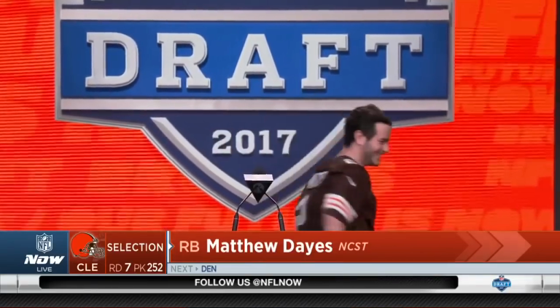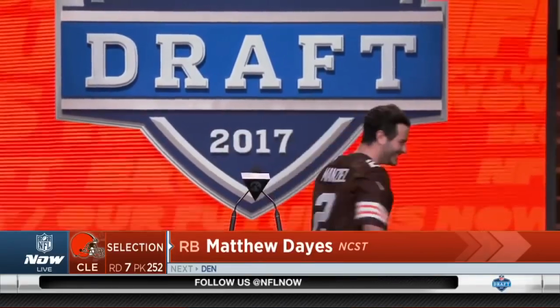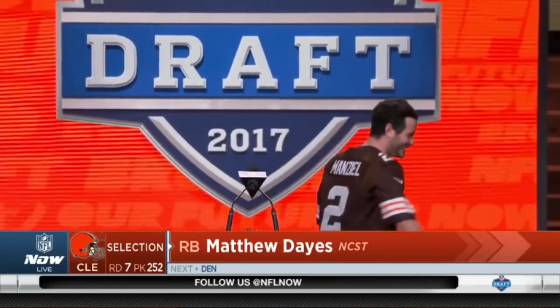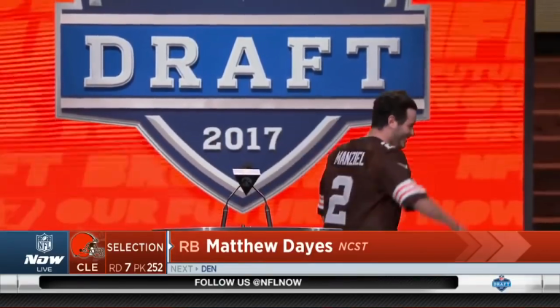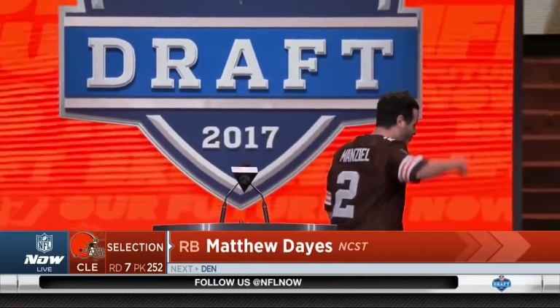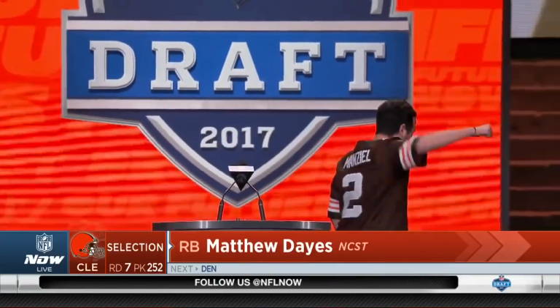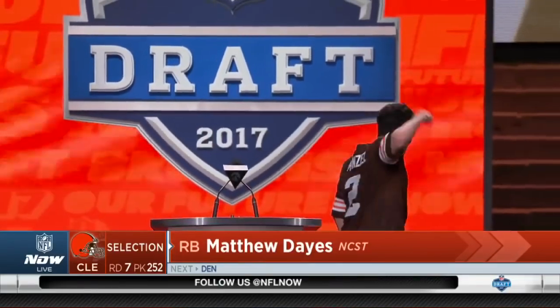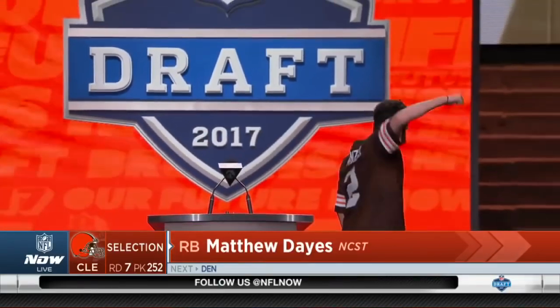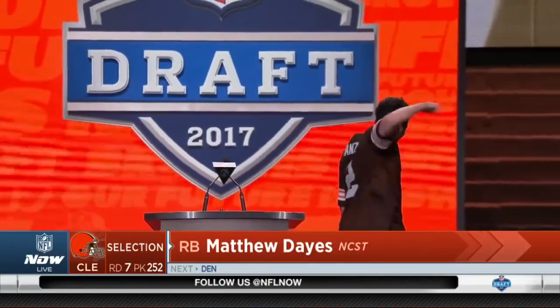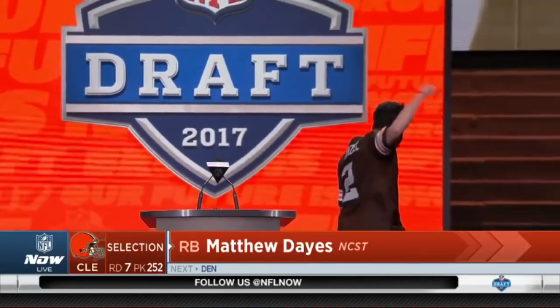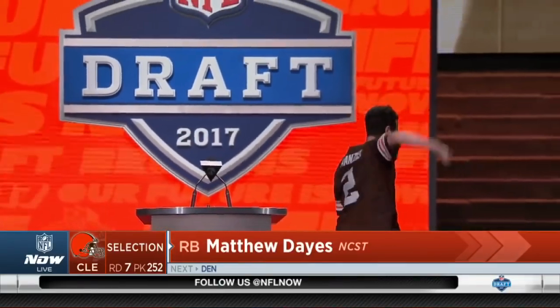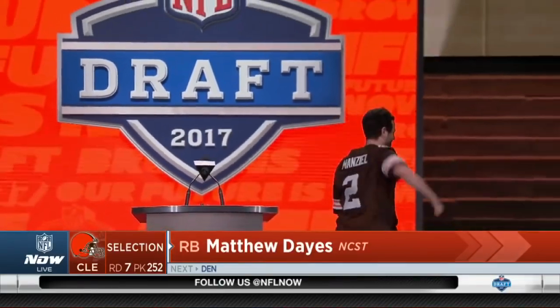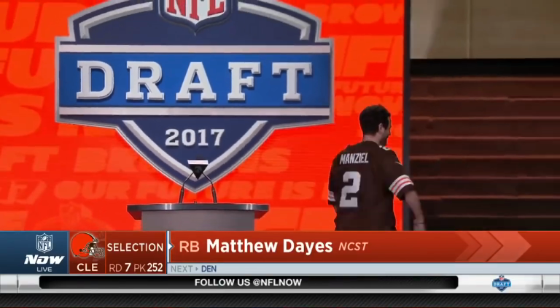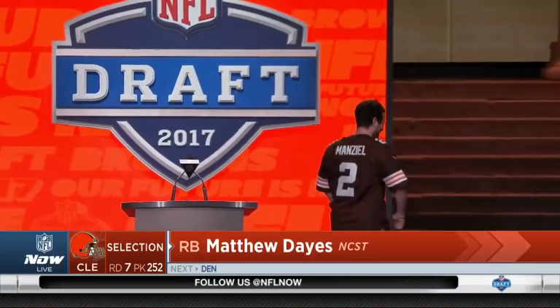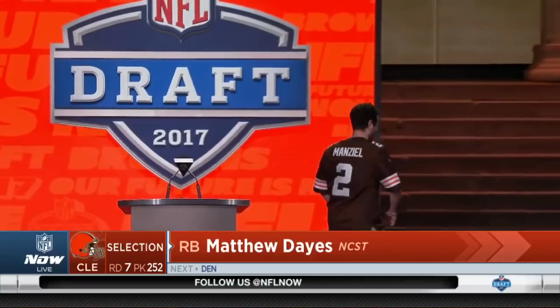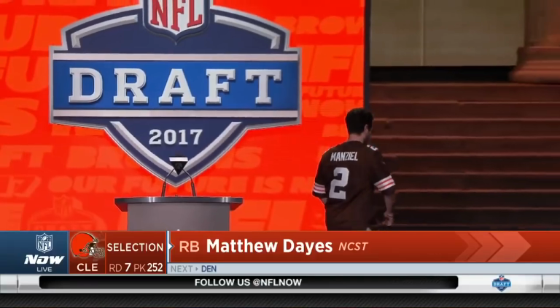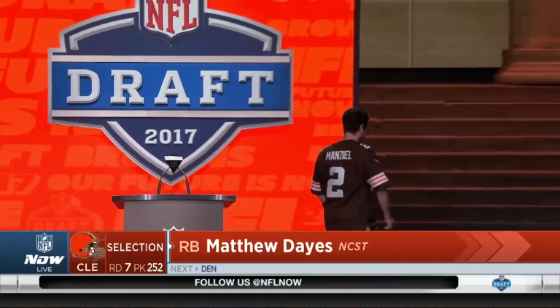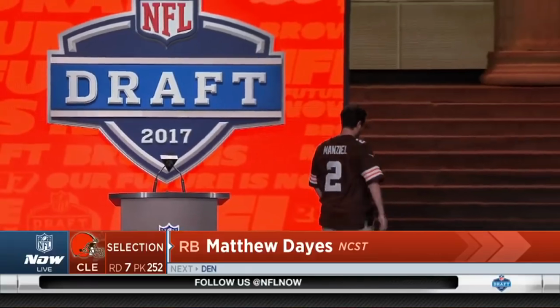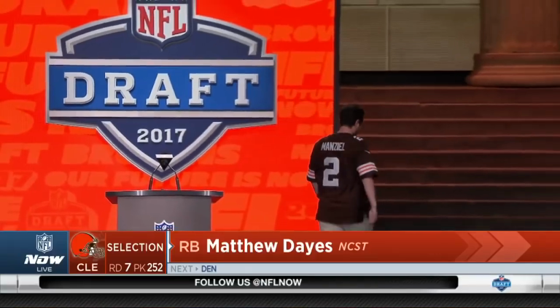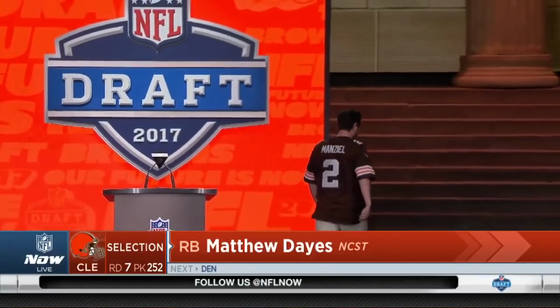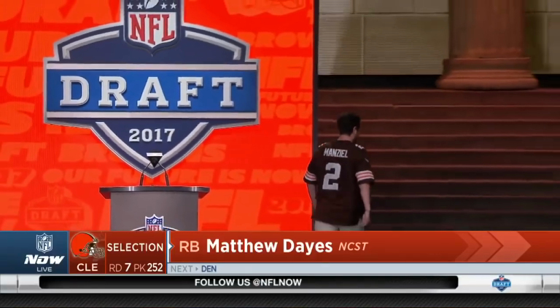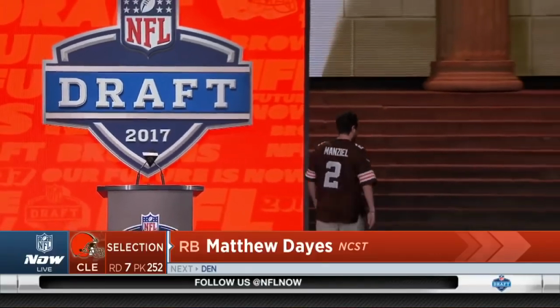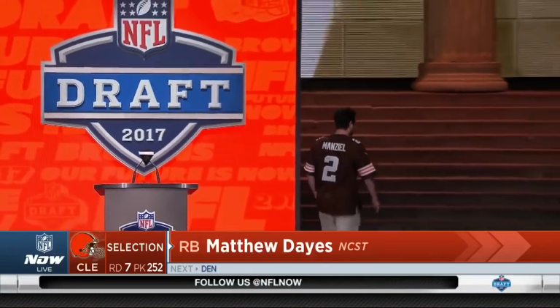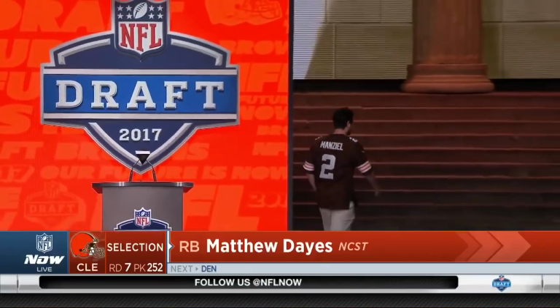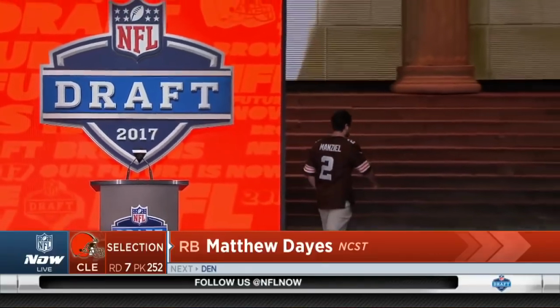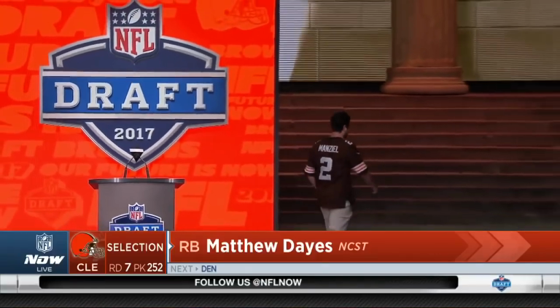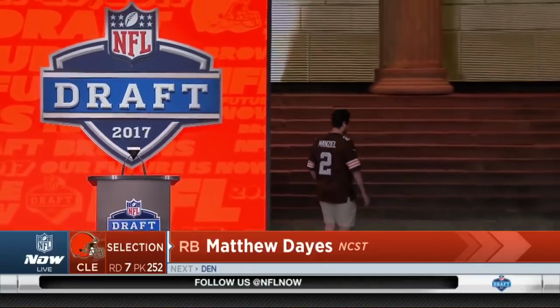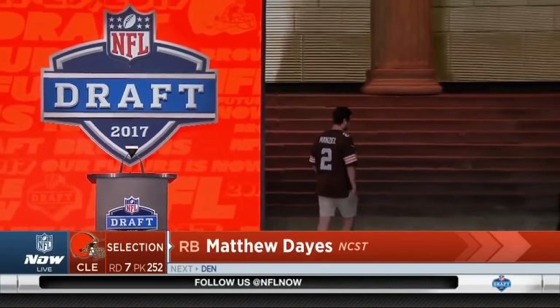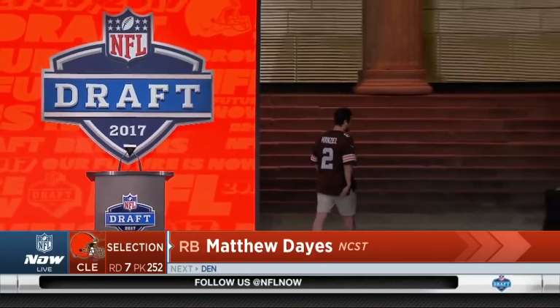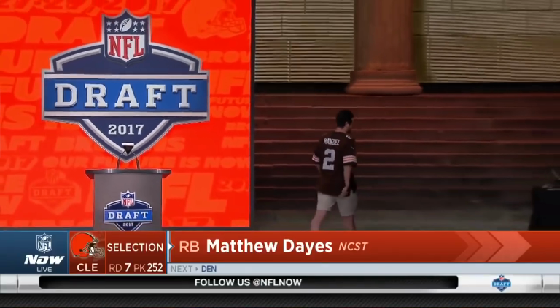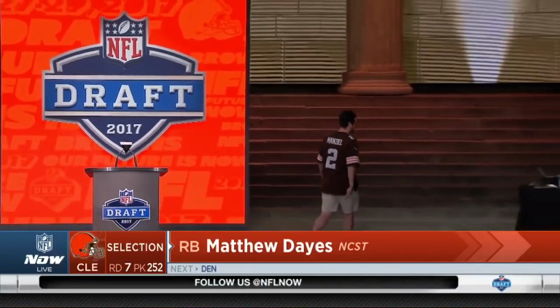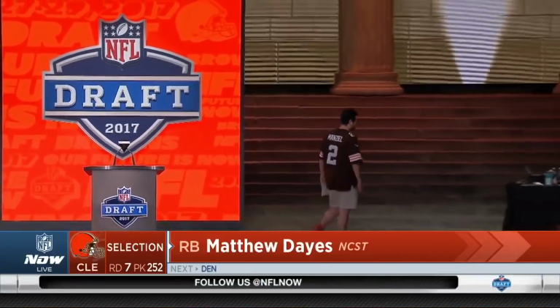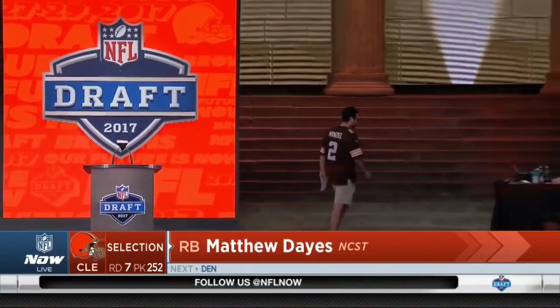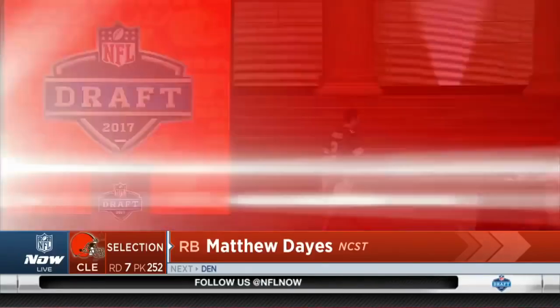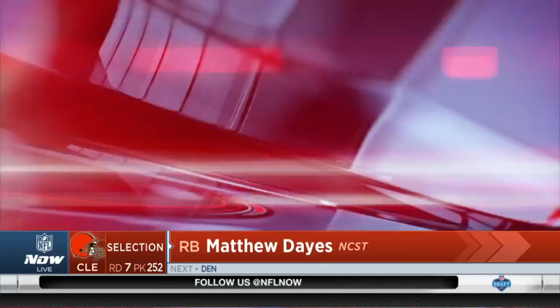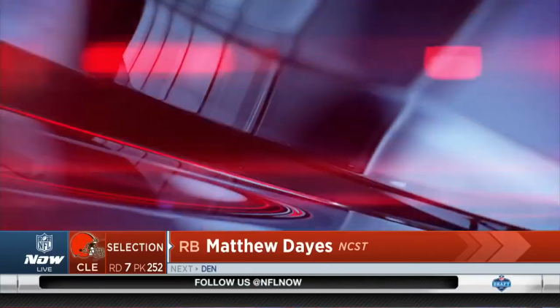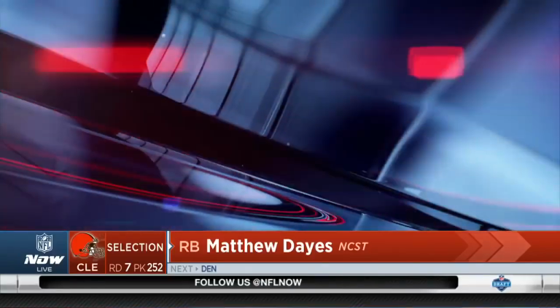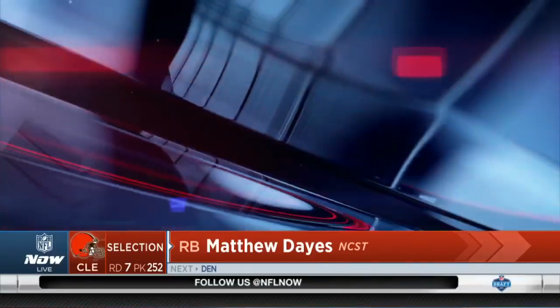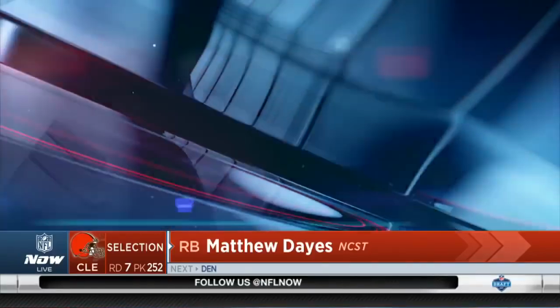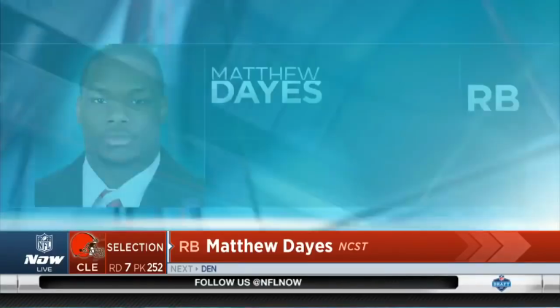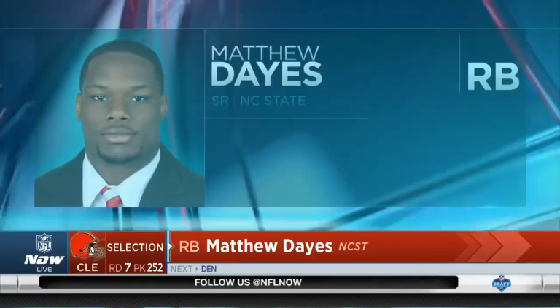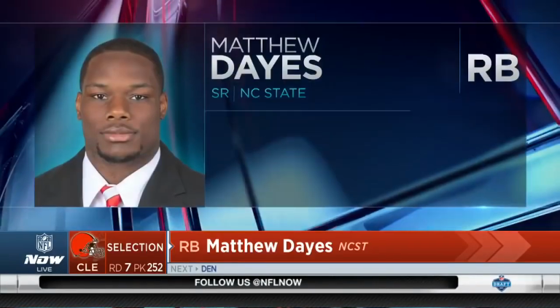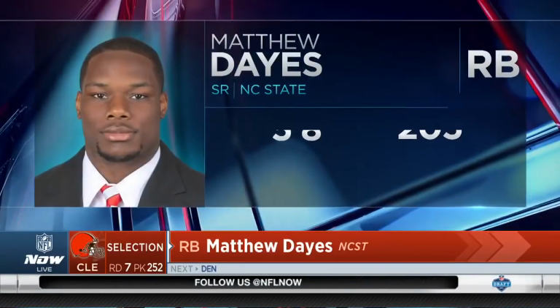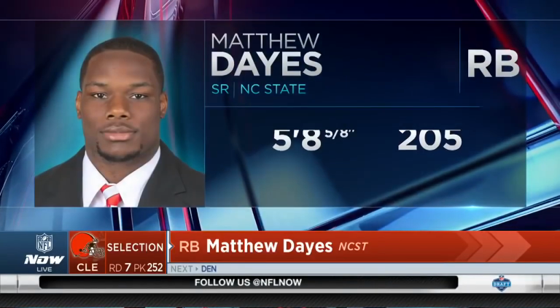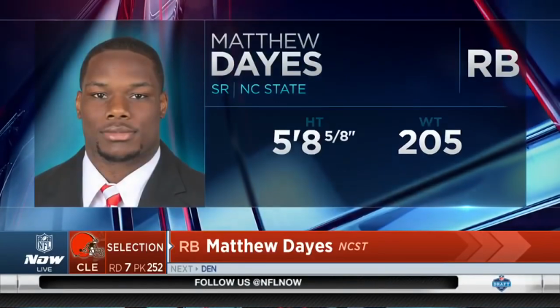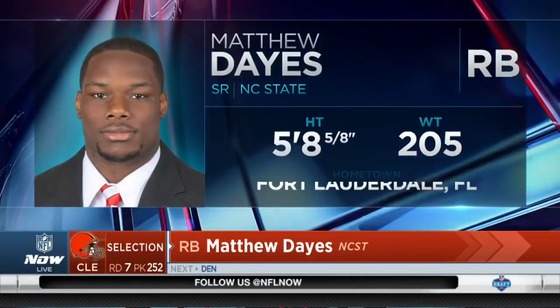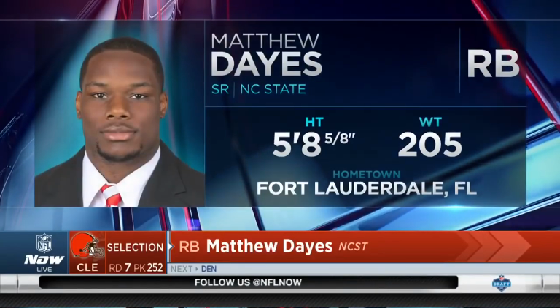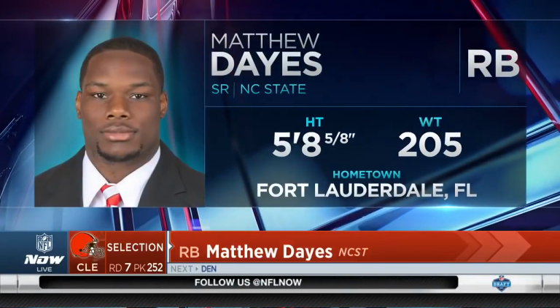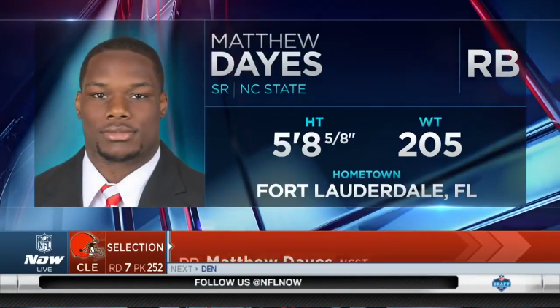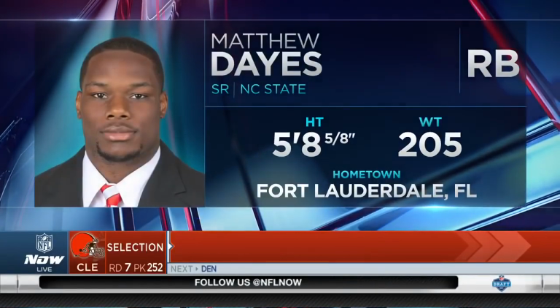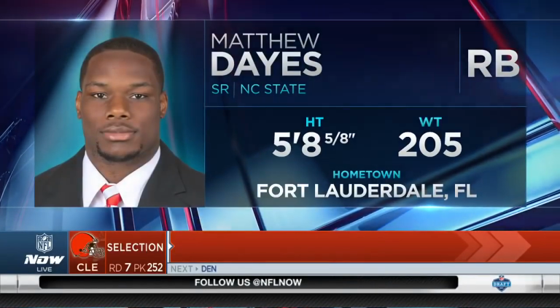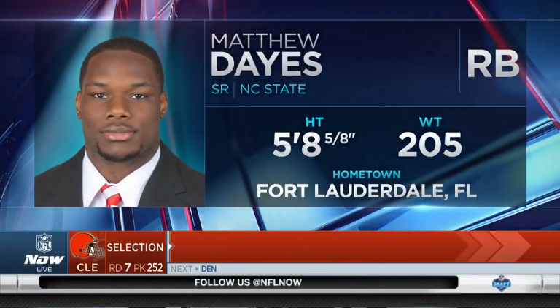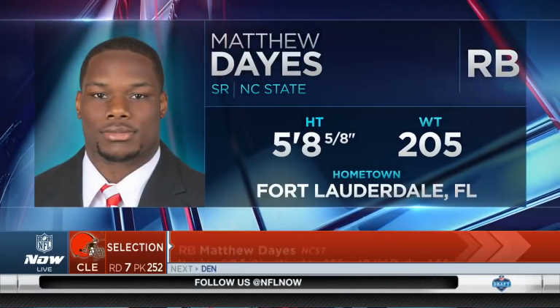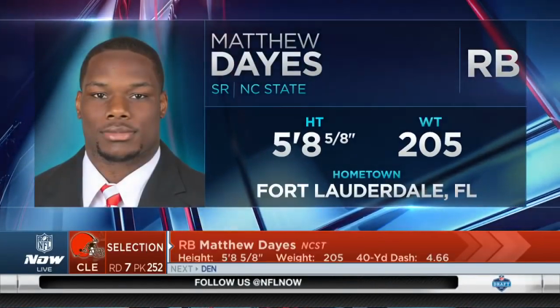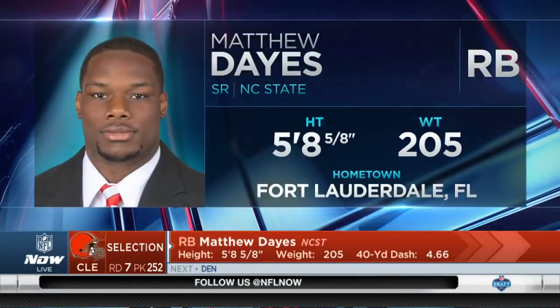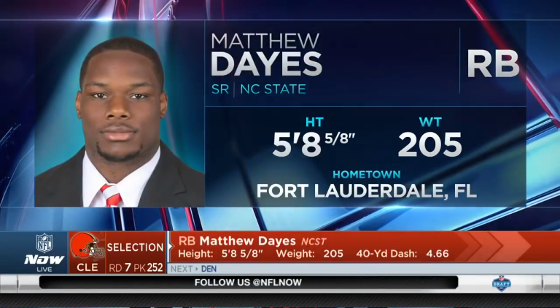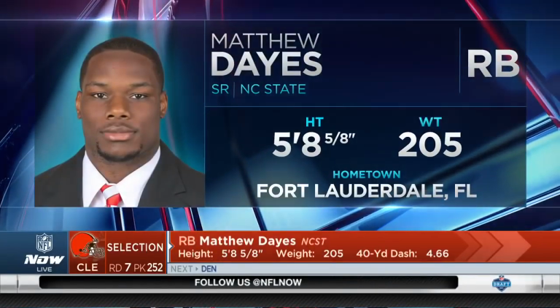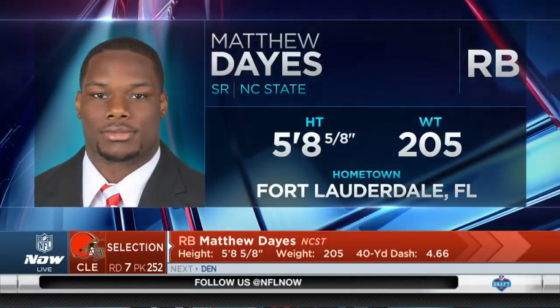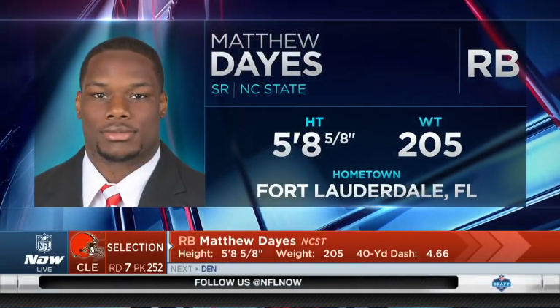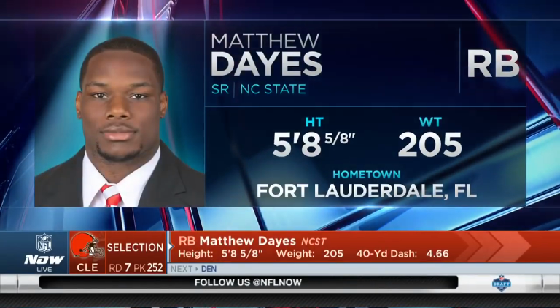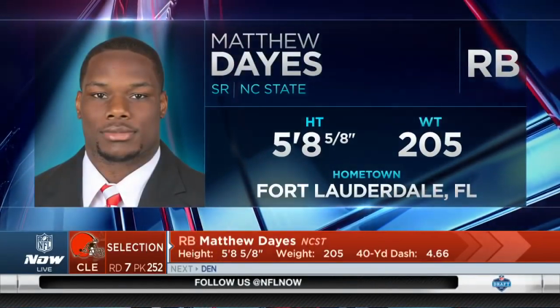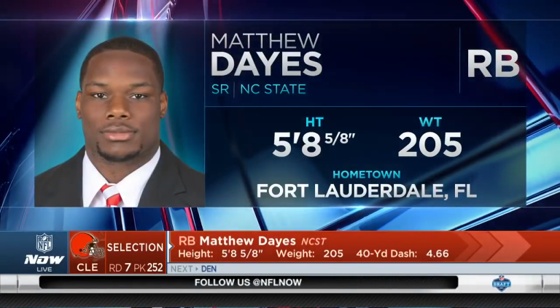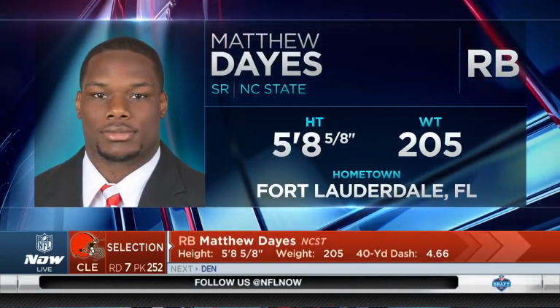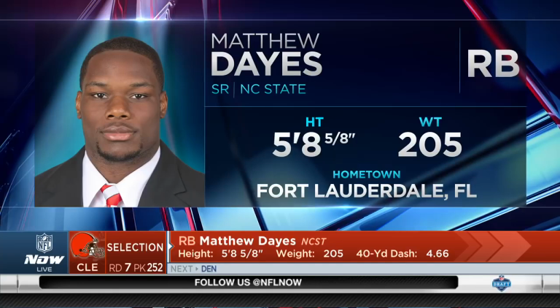You got analysis for Dayes? He's a senior running back who played at NC State.